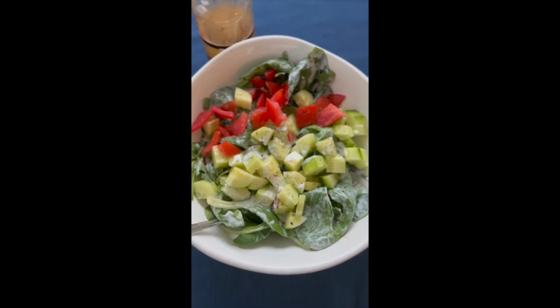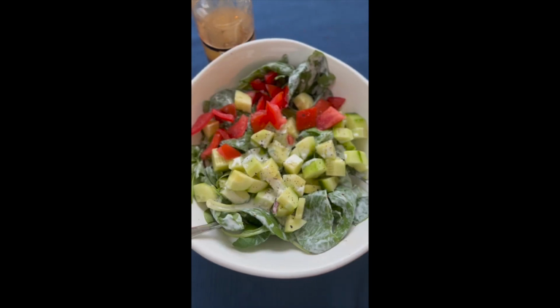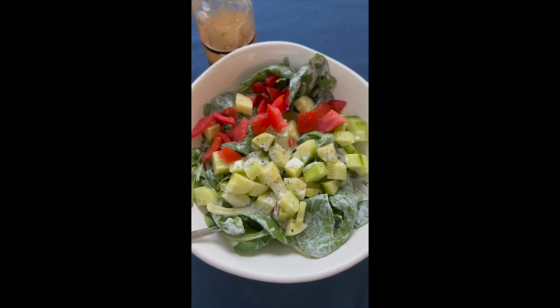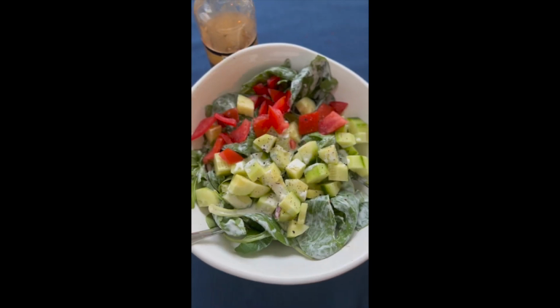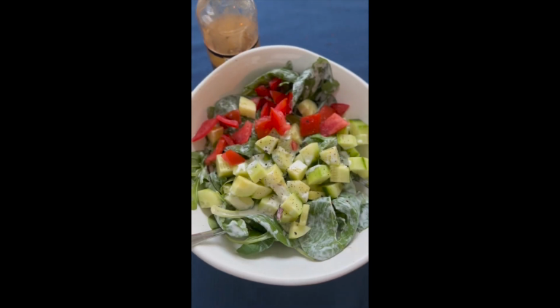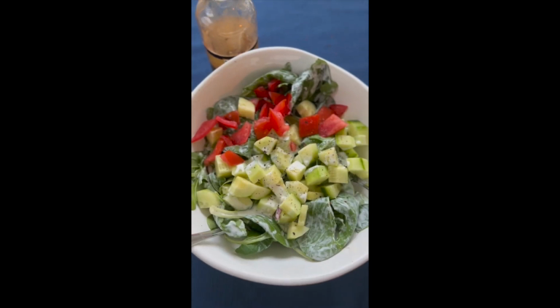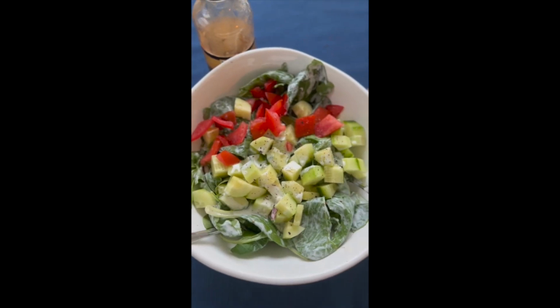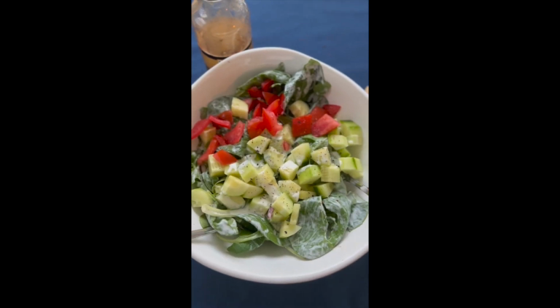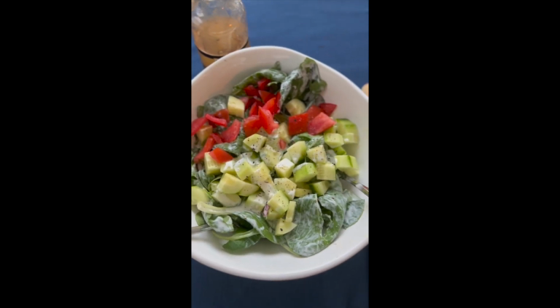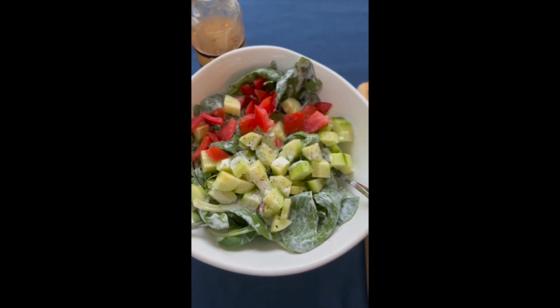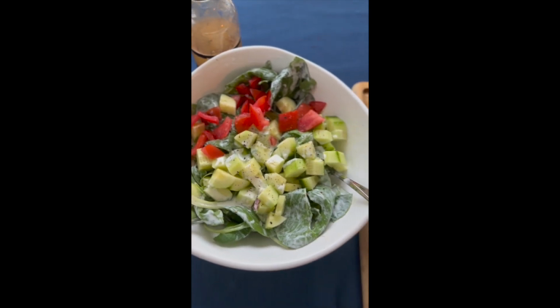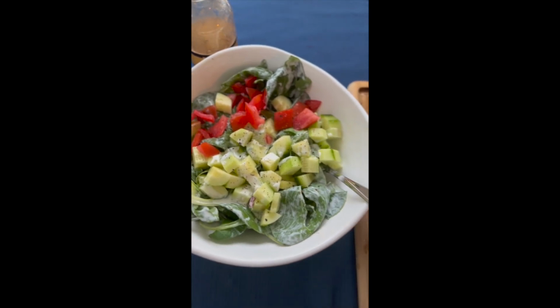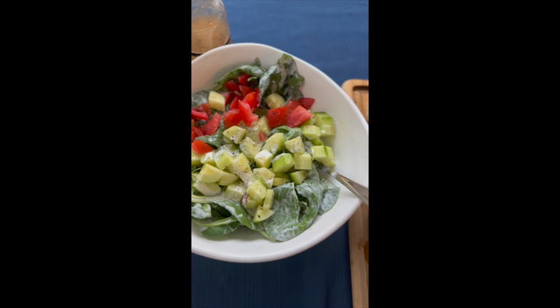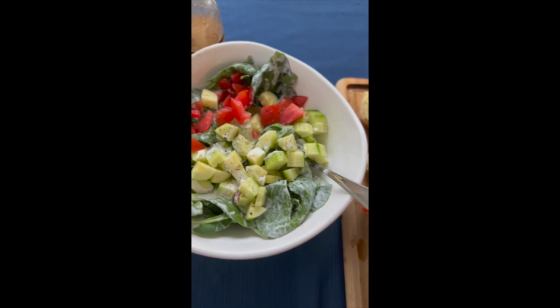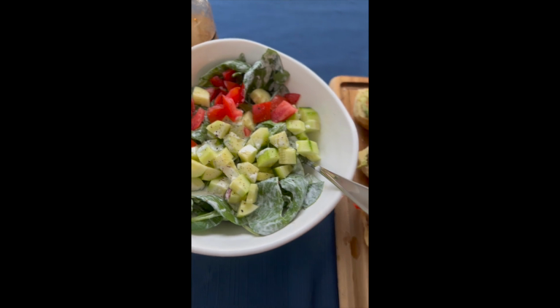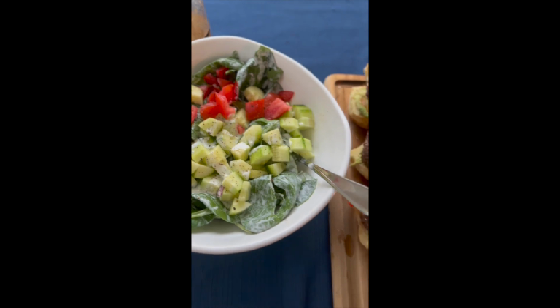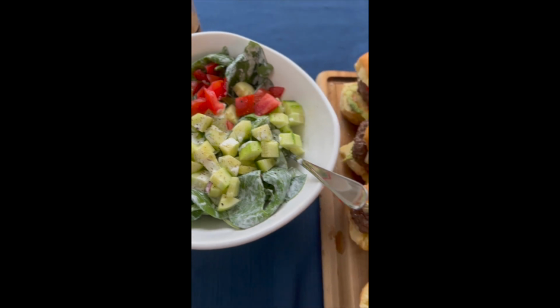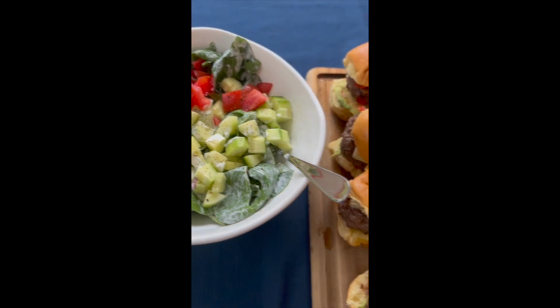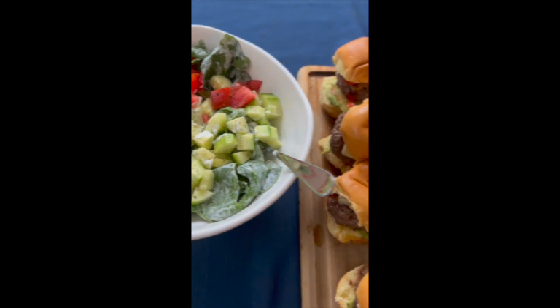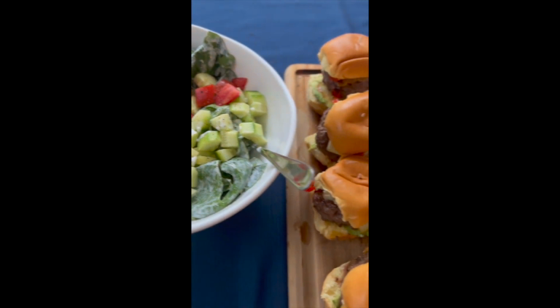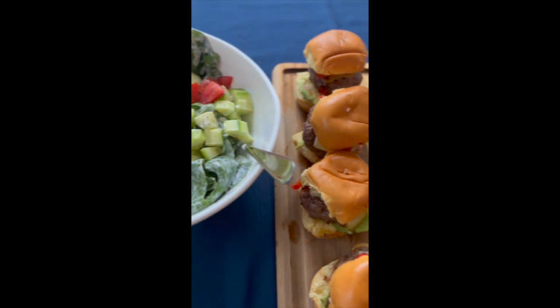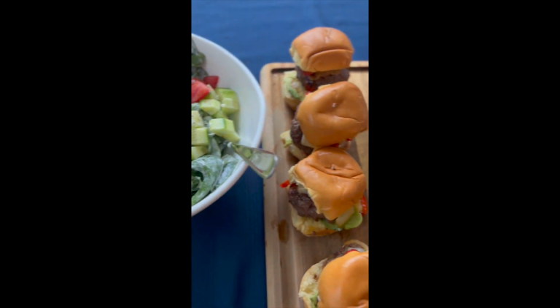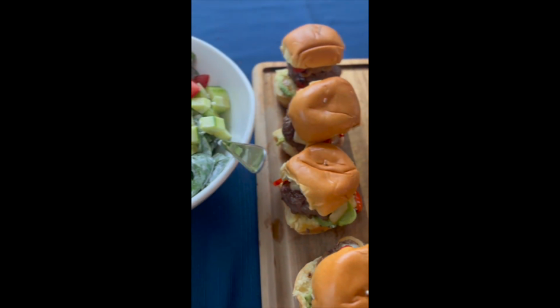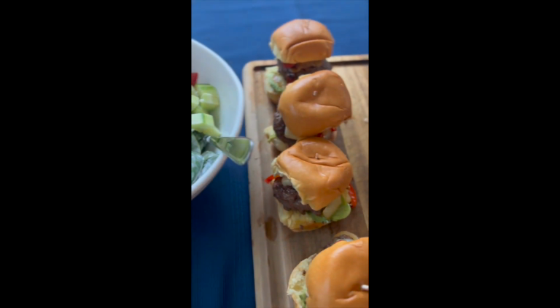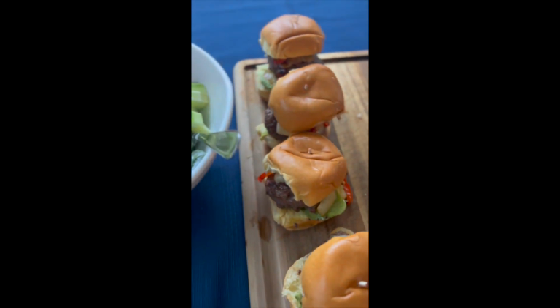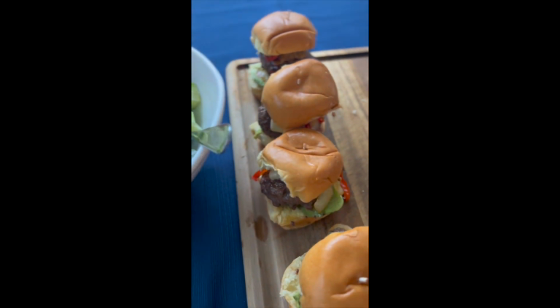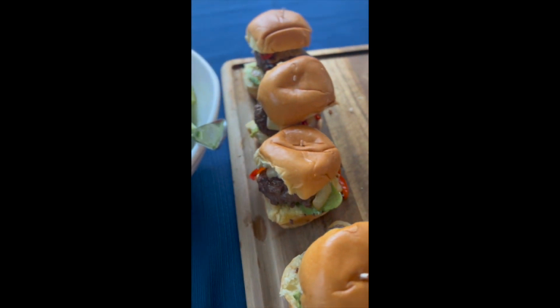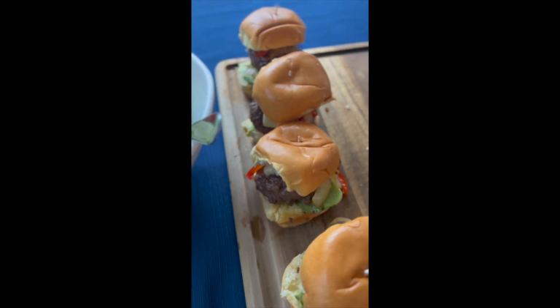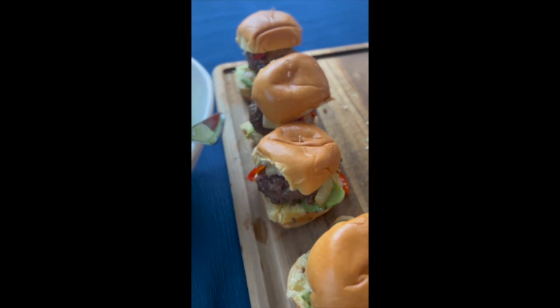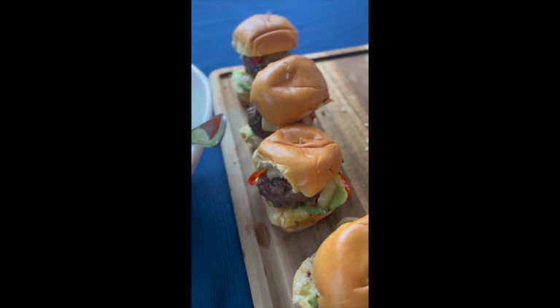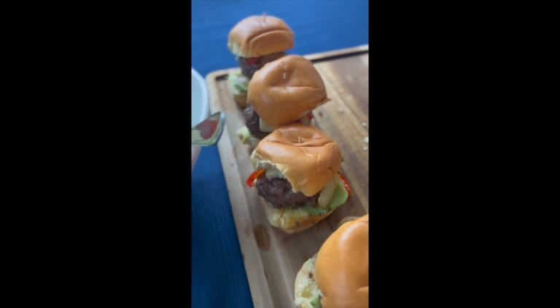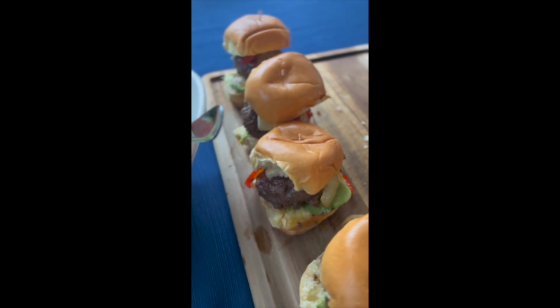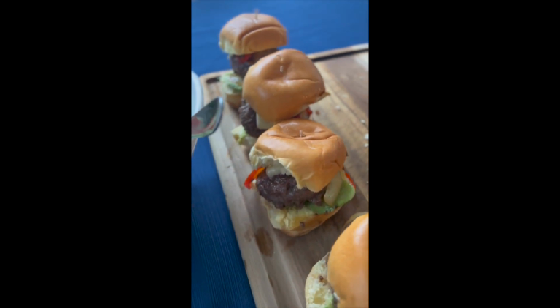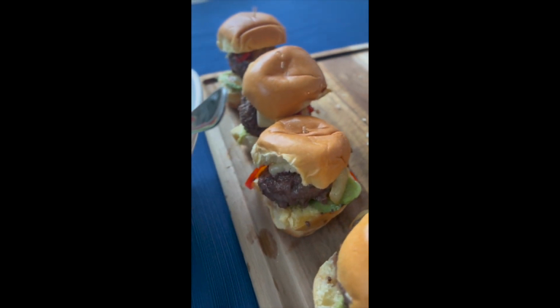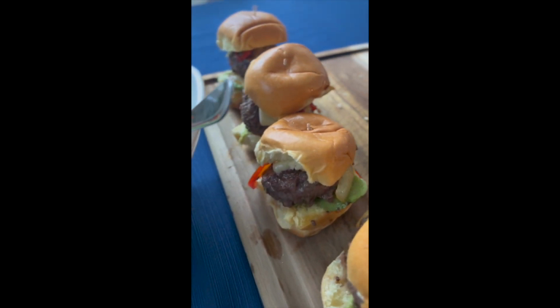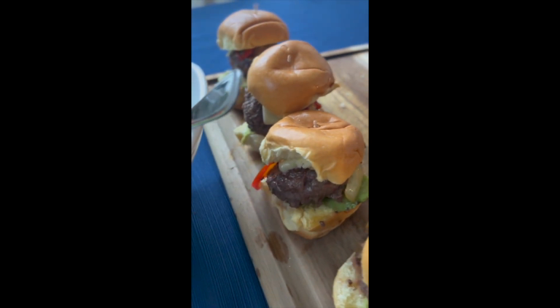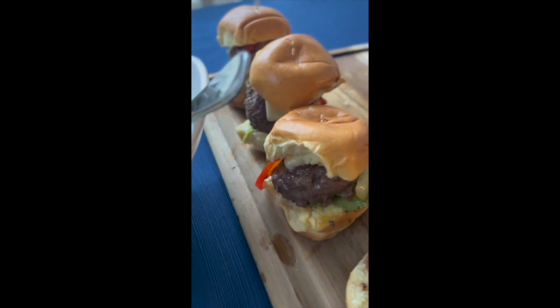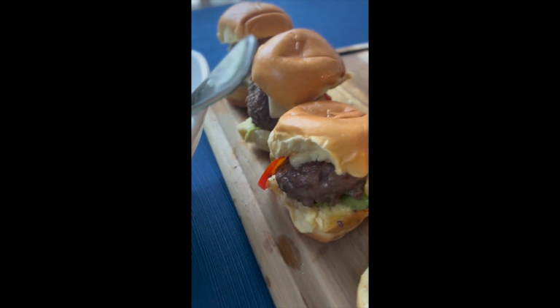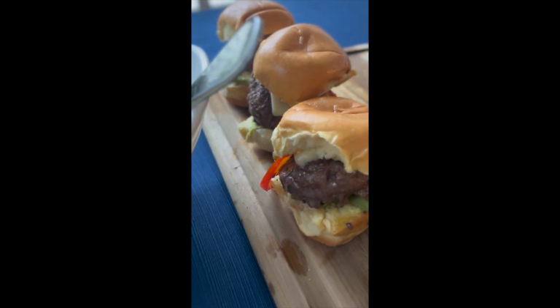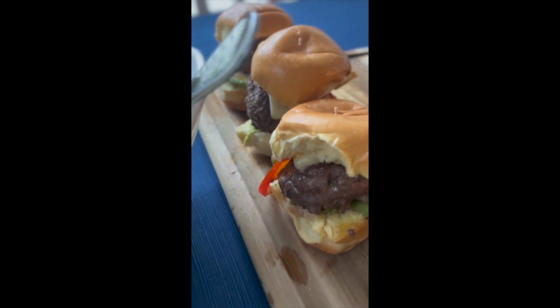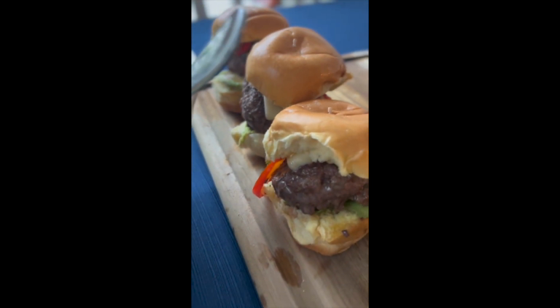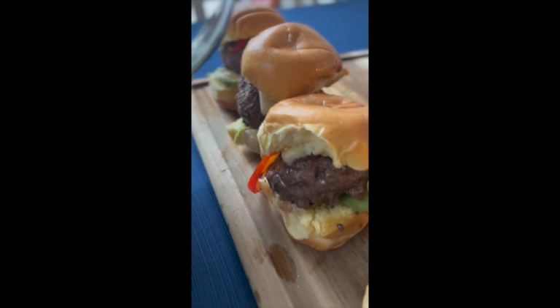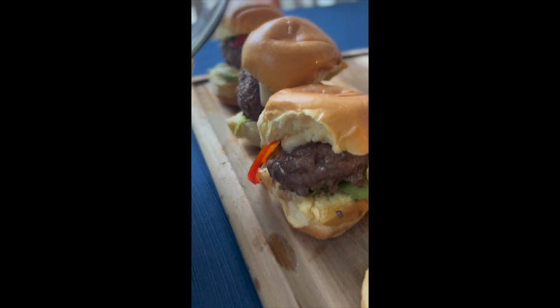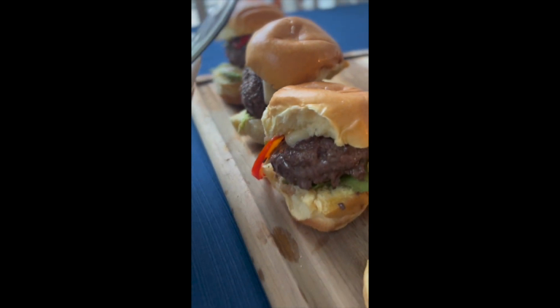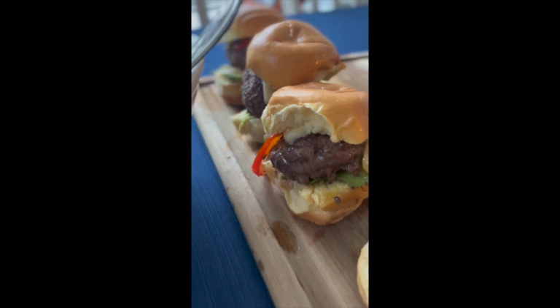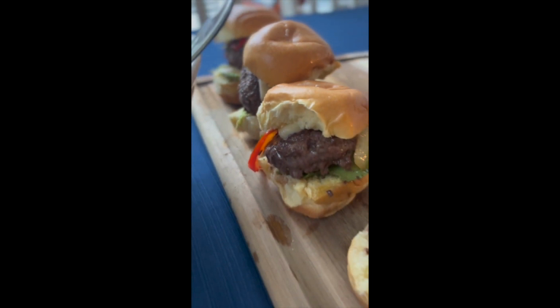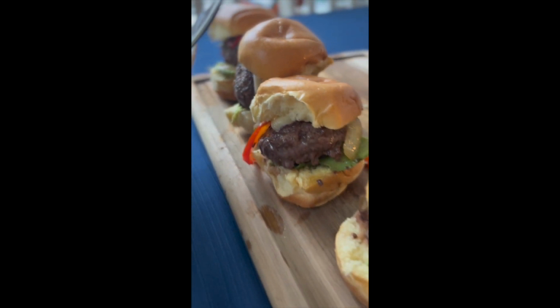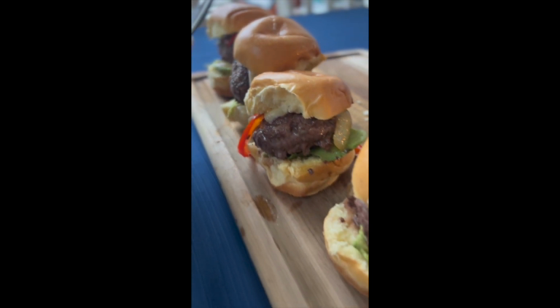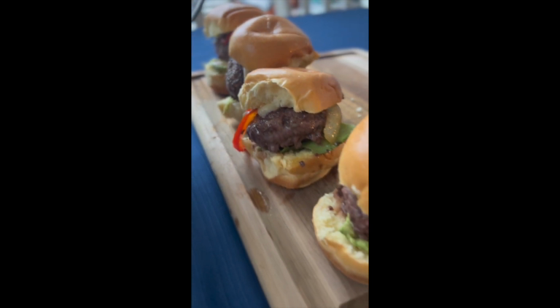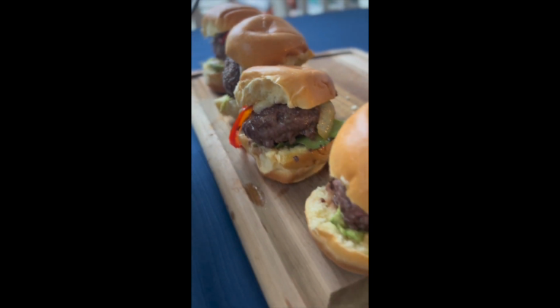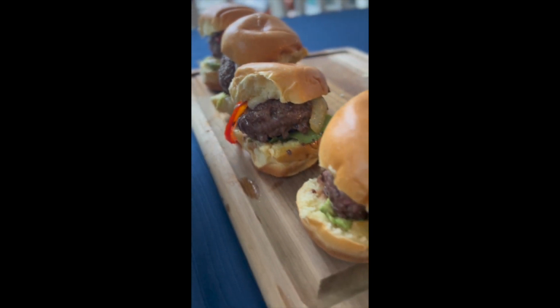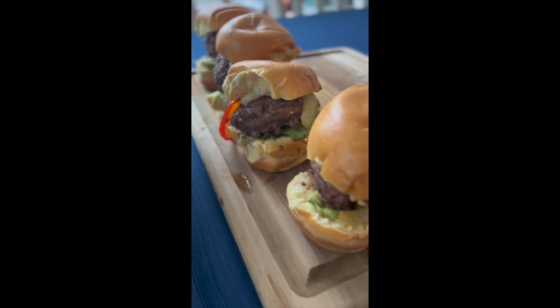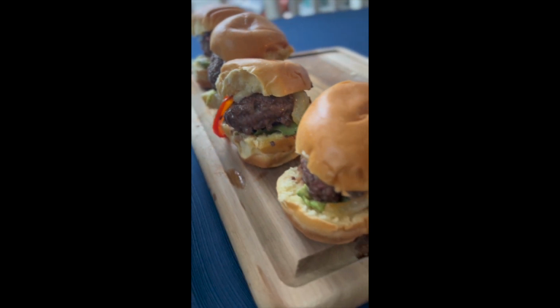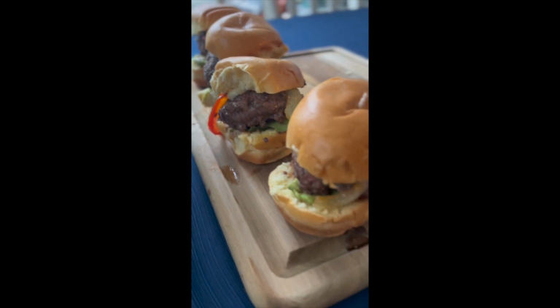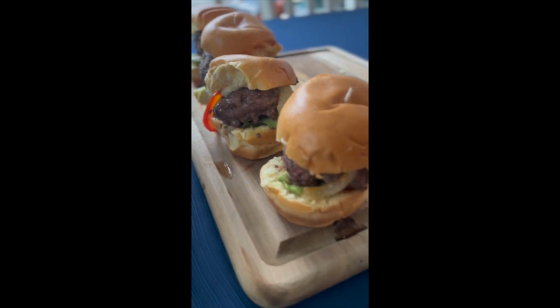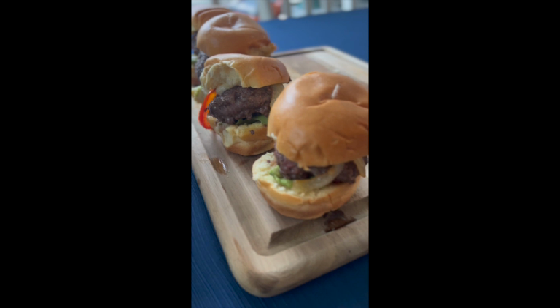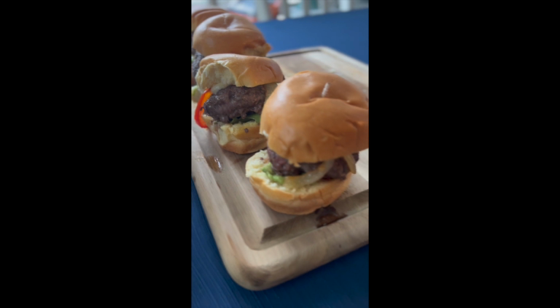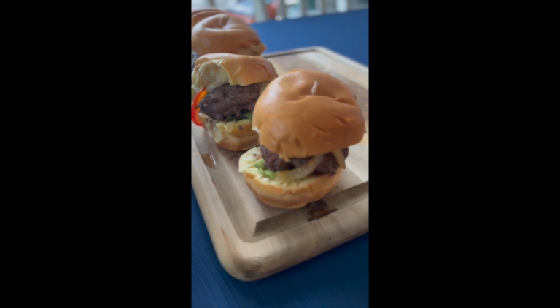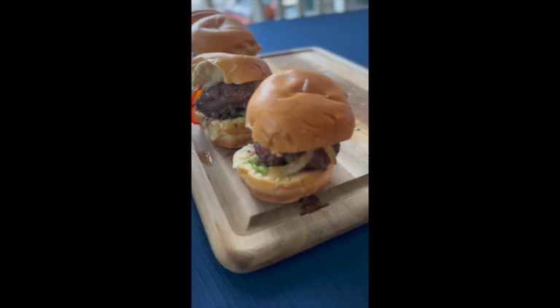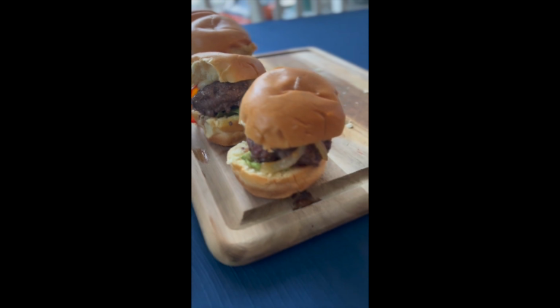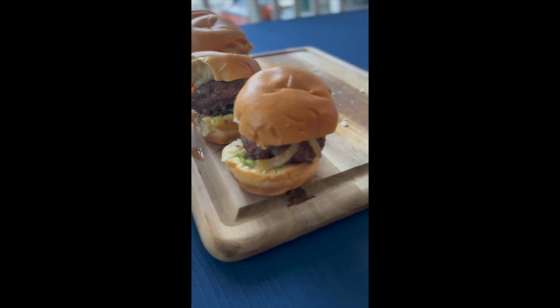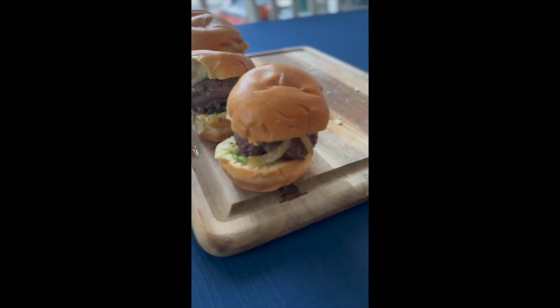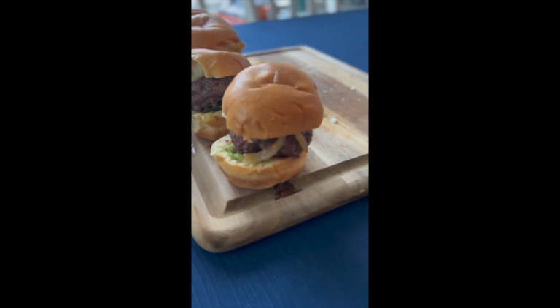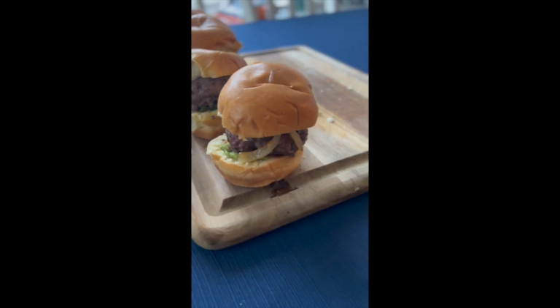Get this full recipe for yummy sliders for game day and get-togethers to feed a crowd at Sip Bite Go.